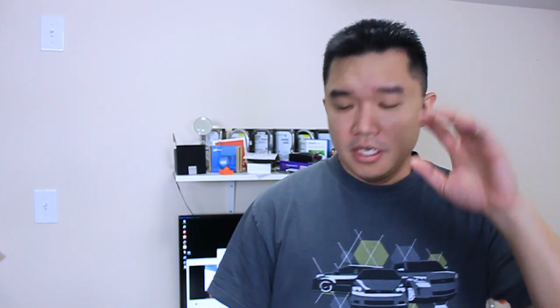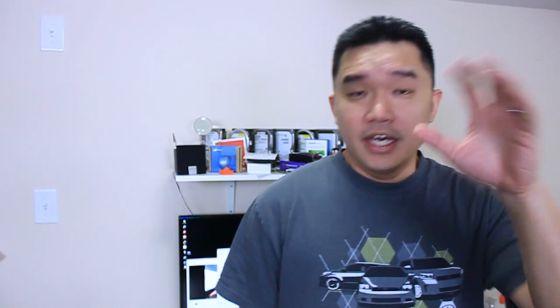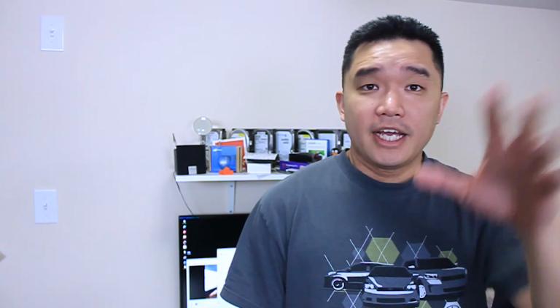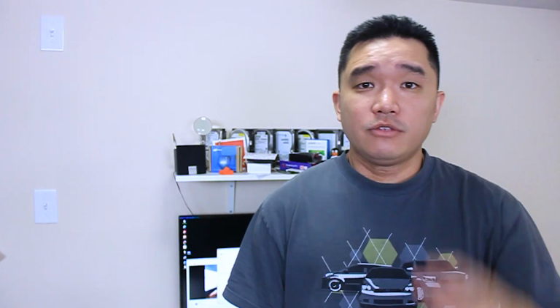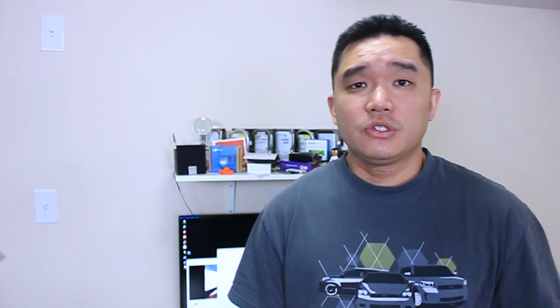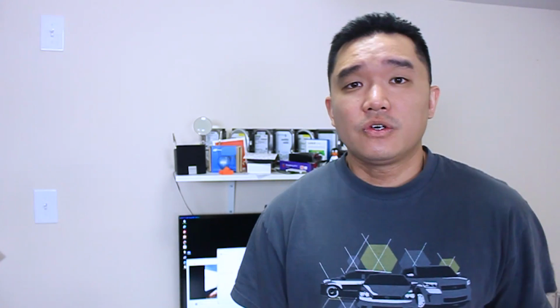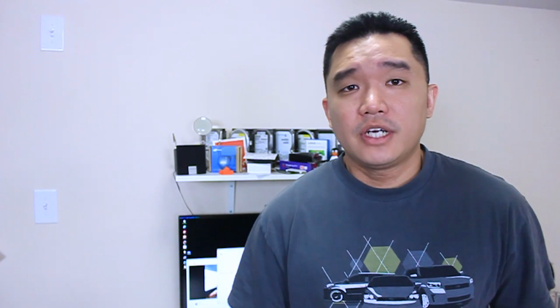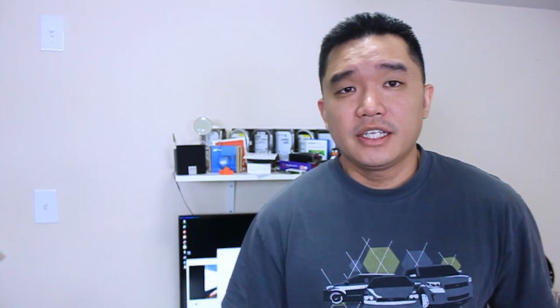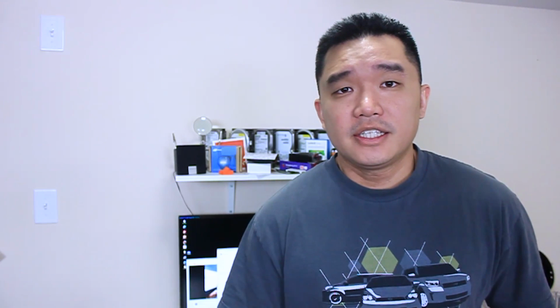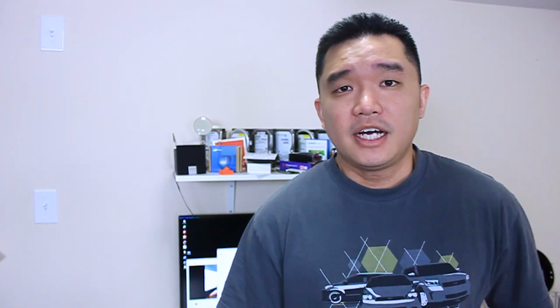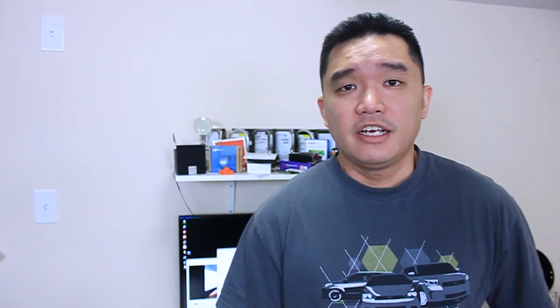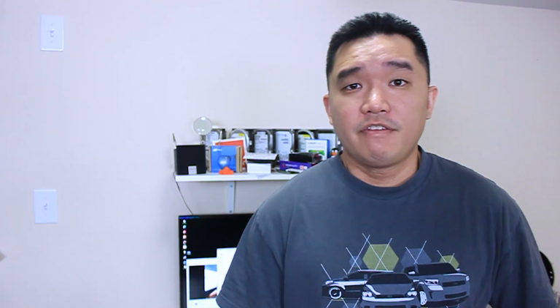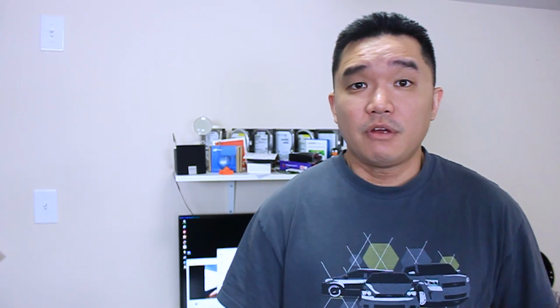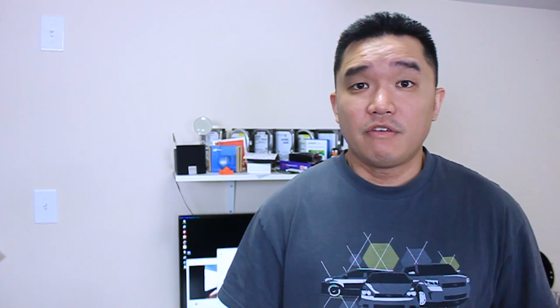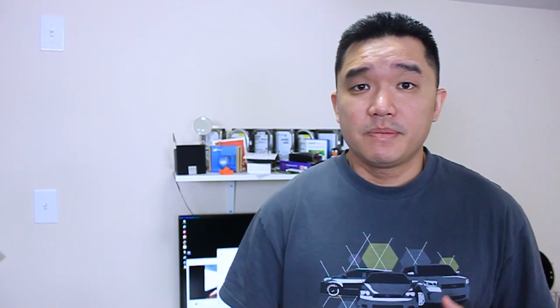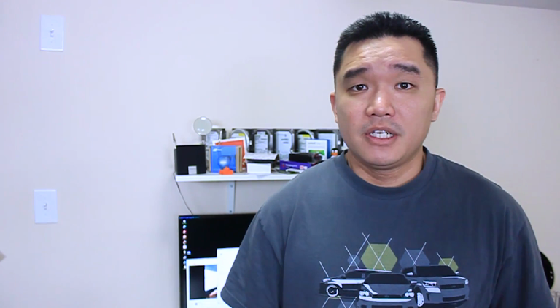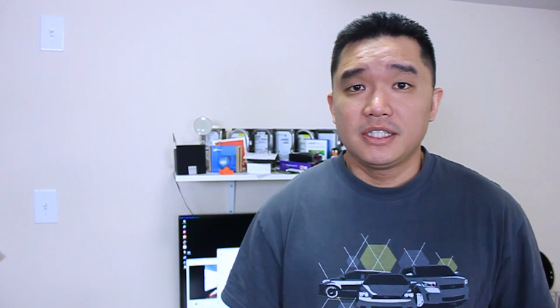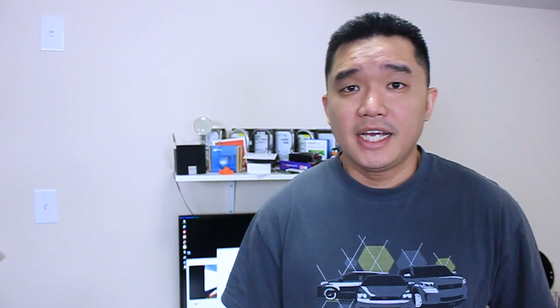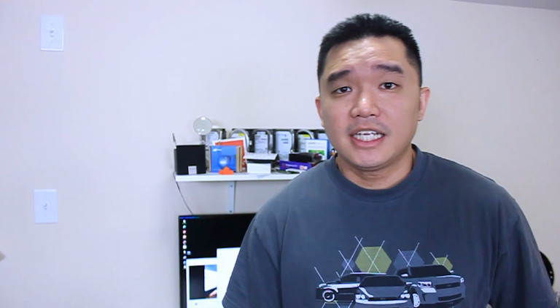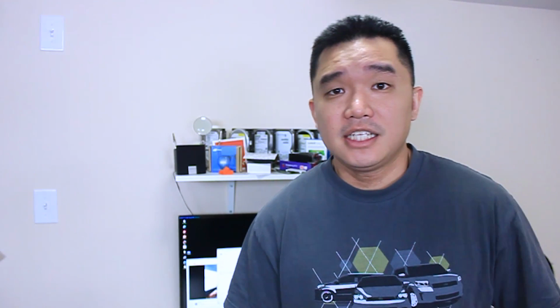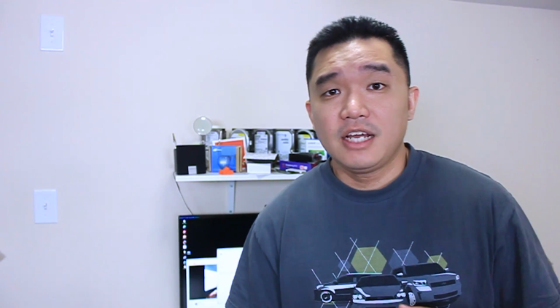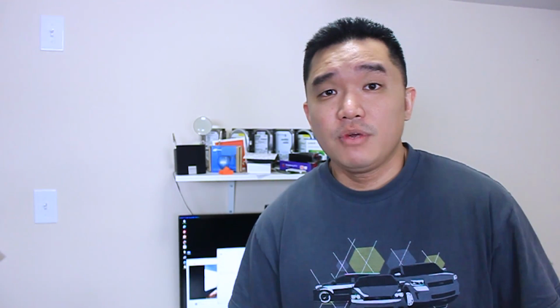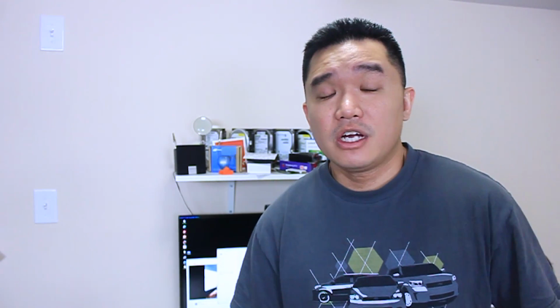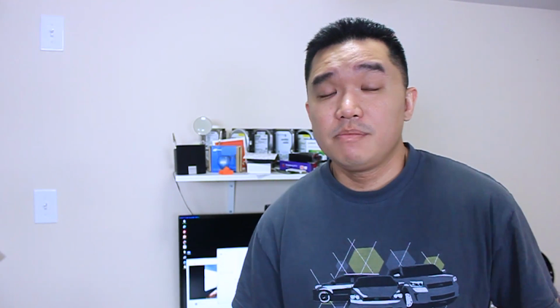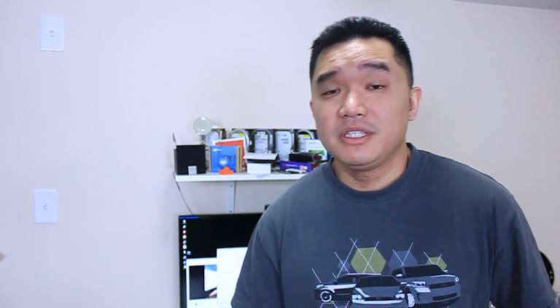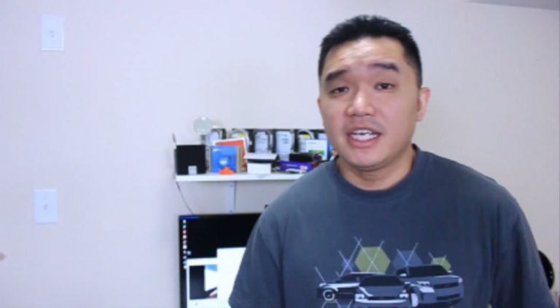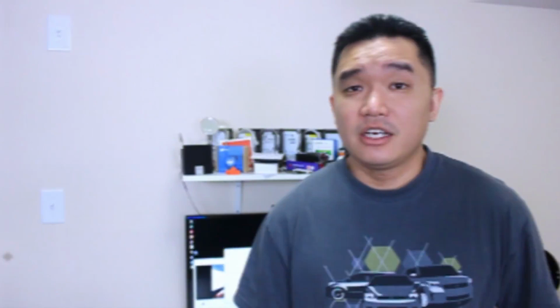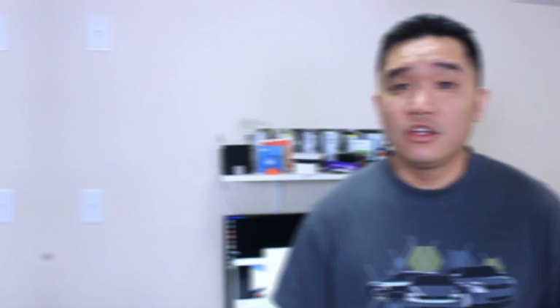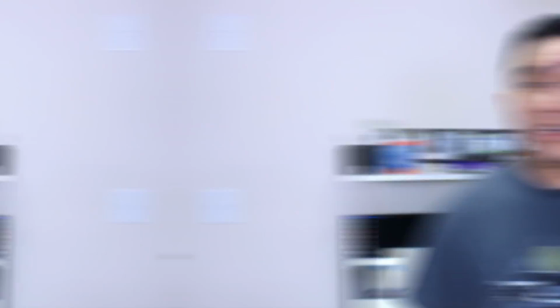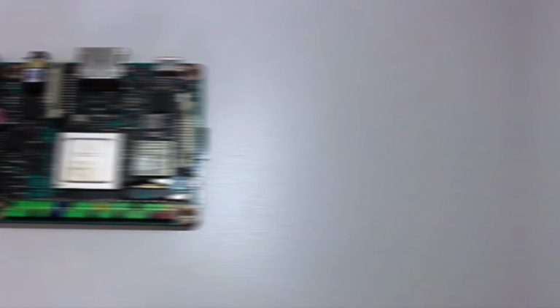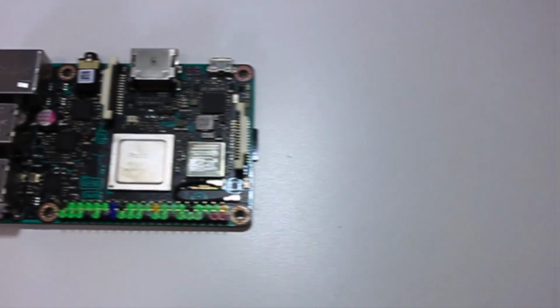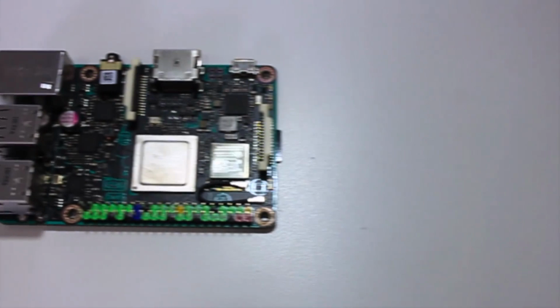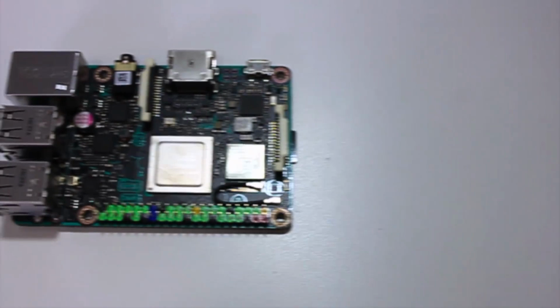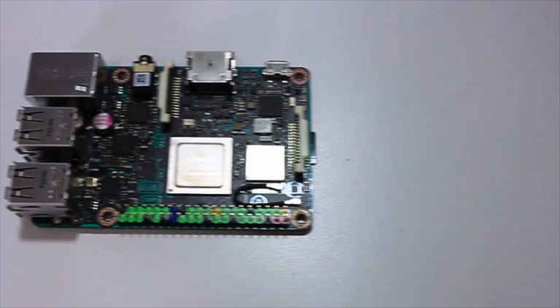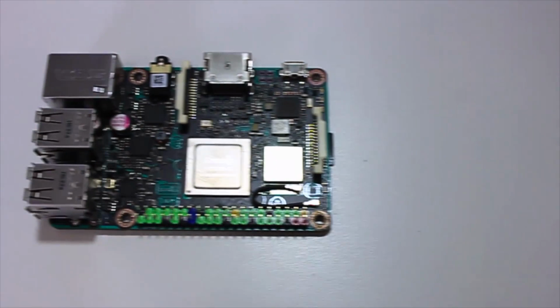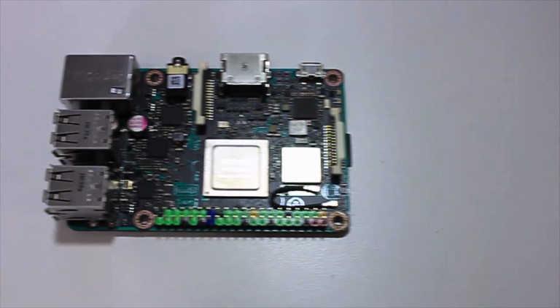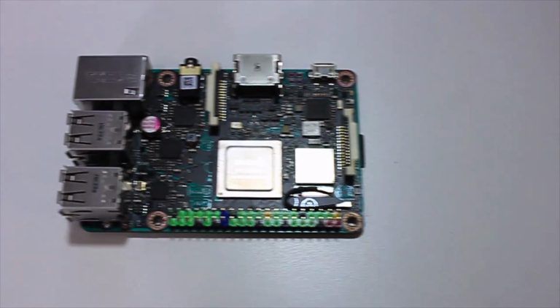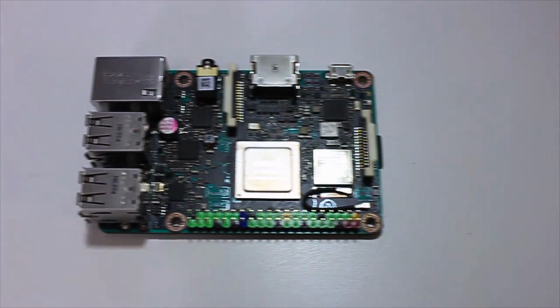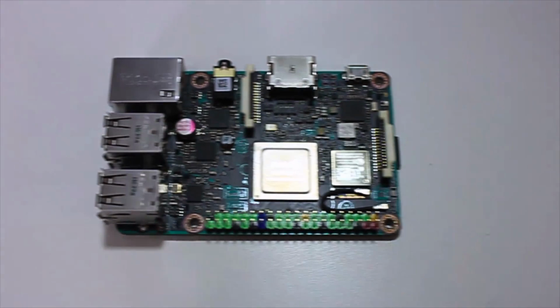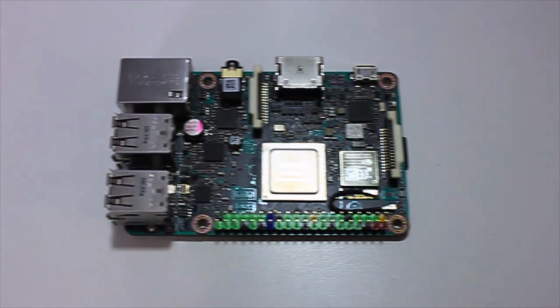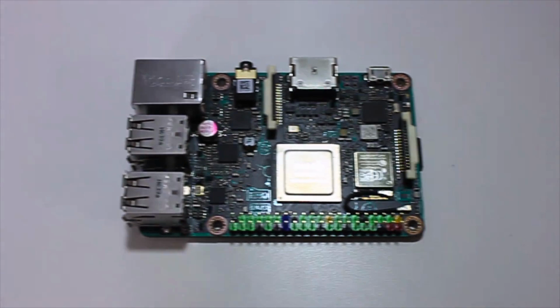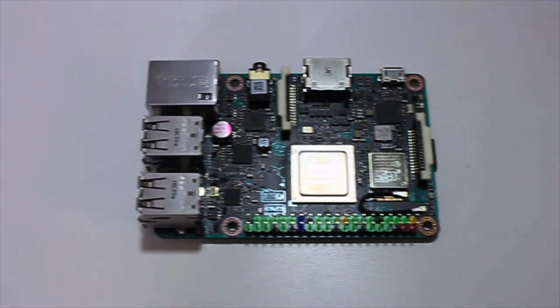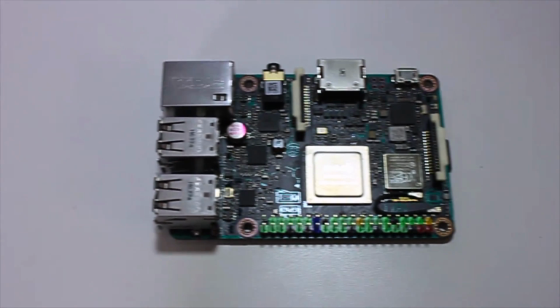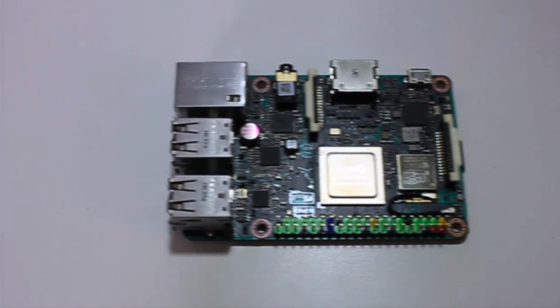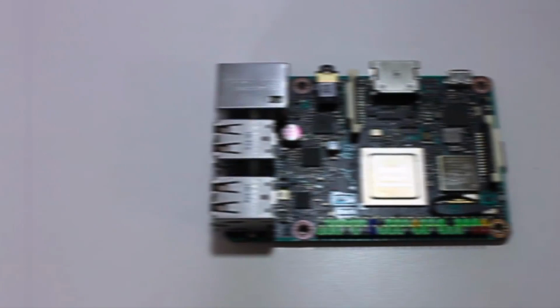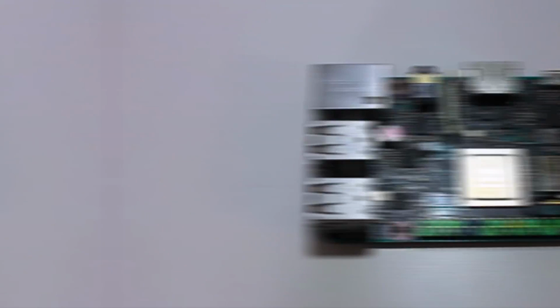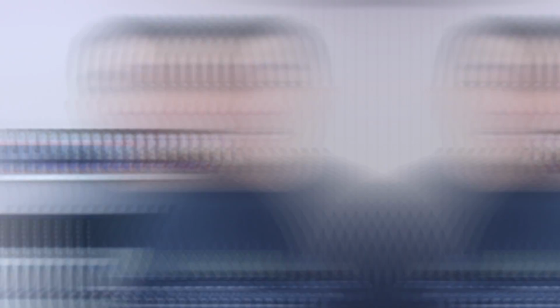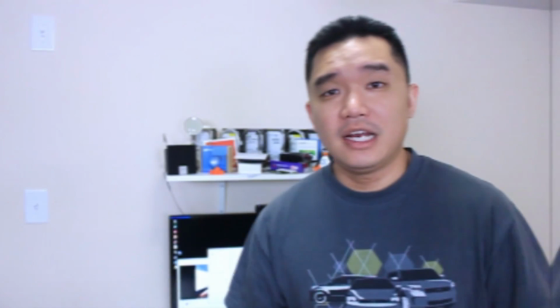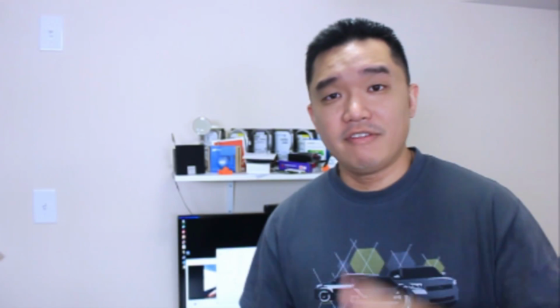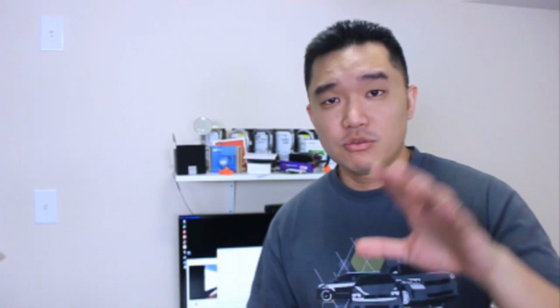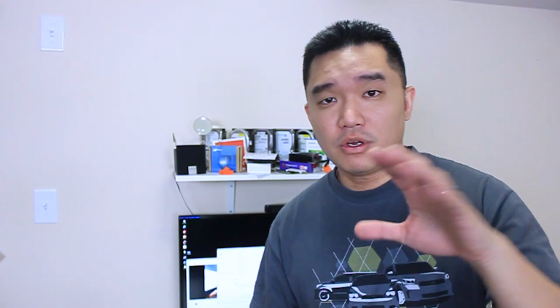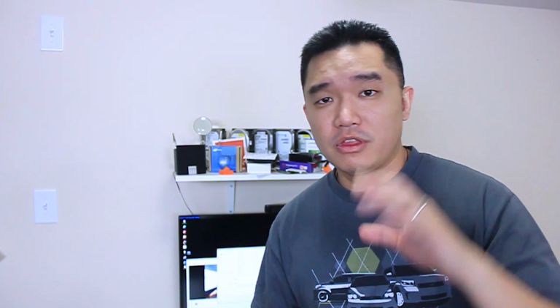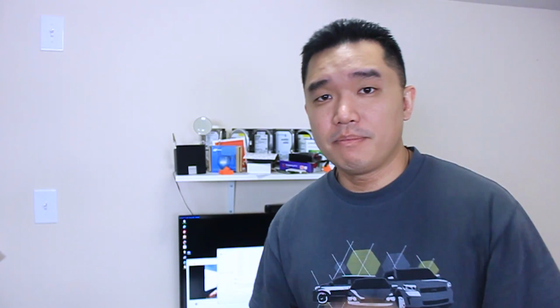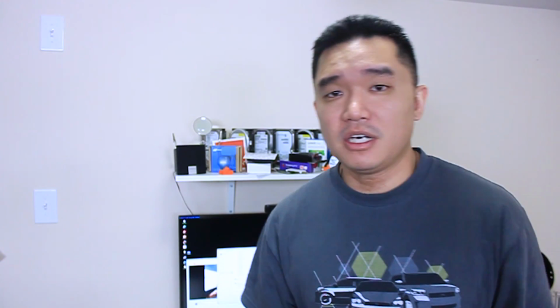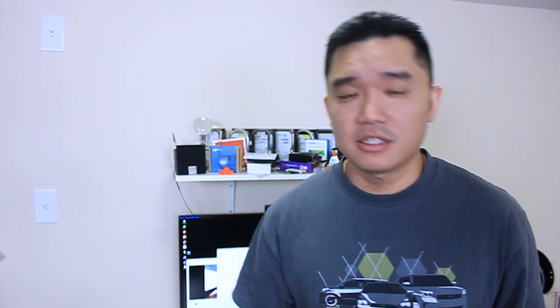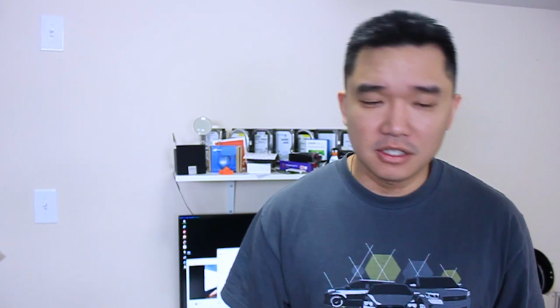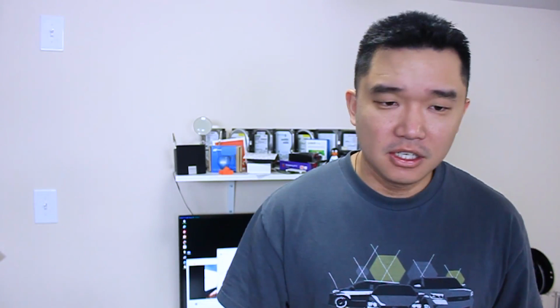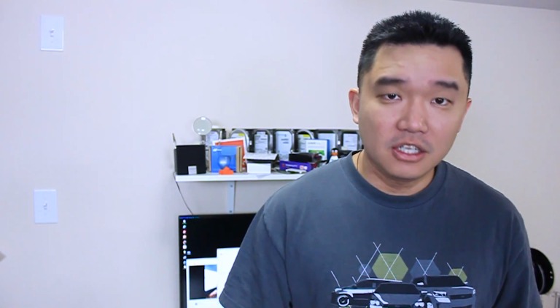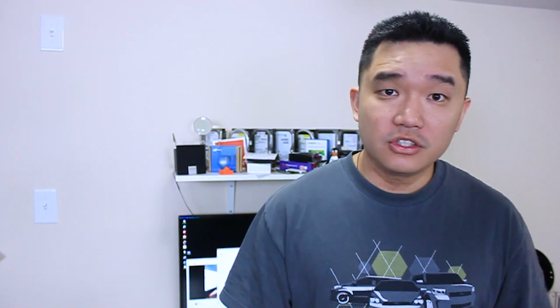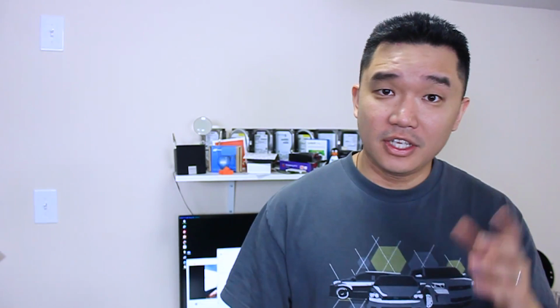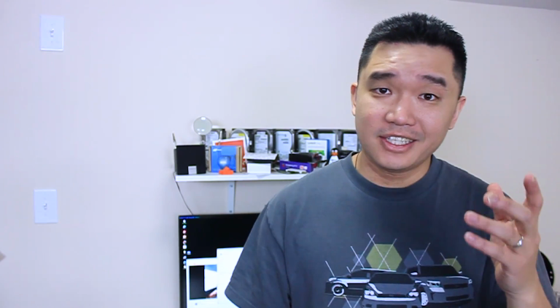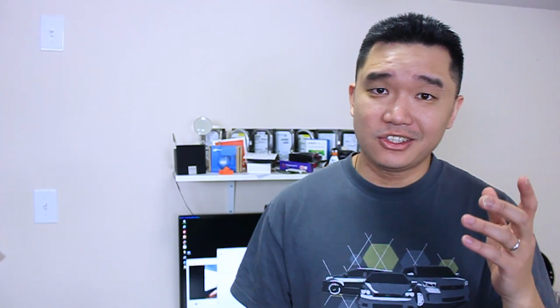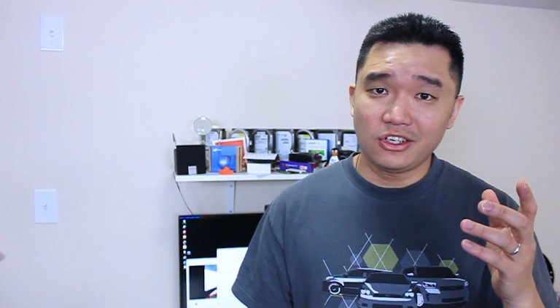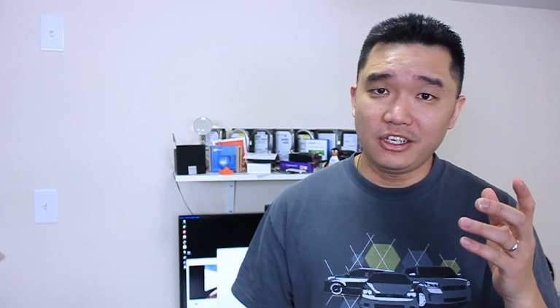Hey guys, what's going on? It's Don here from Nova Spirit Tech, and today we are going to be taking a look at the ASUS Tinkerboard and if it's worth the bucks. So let's get started.